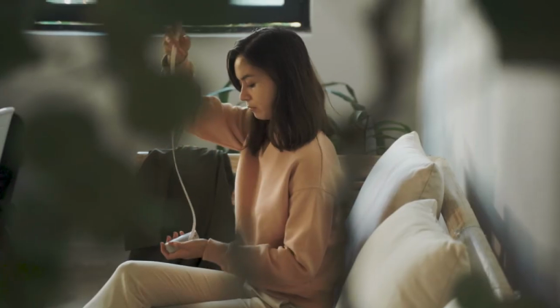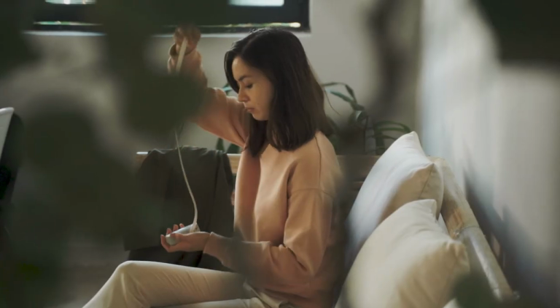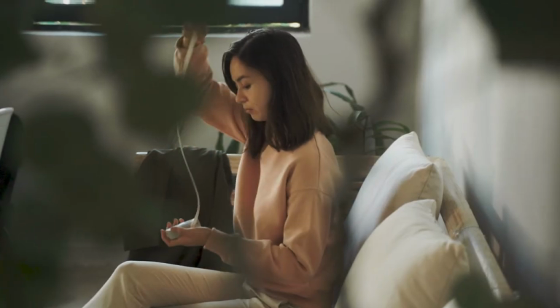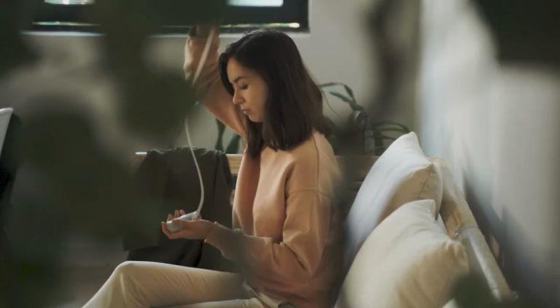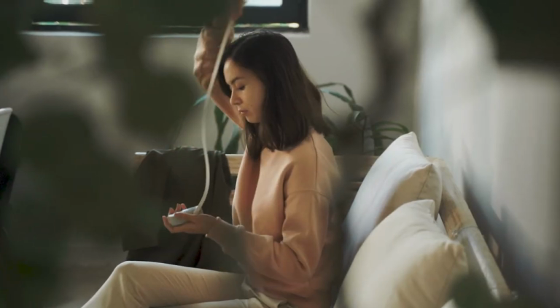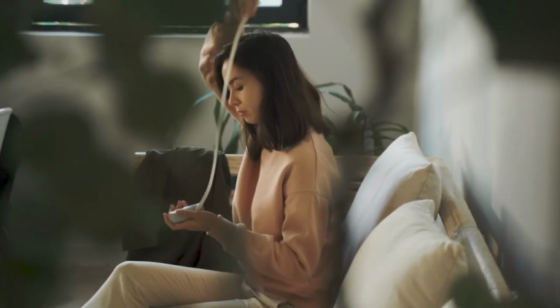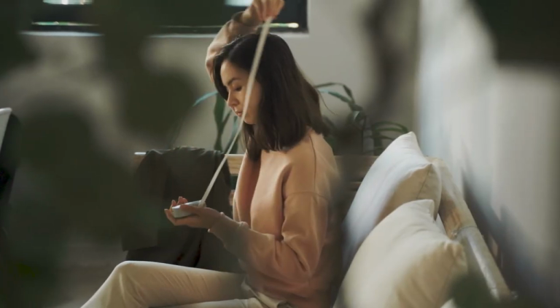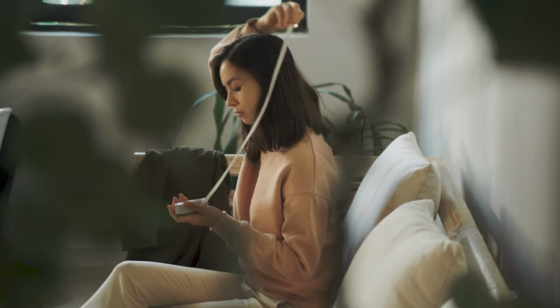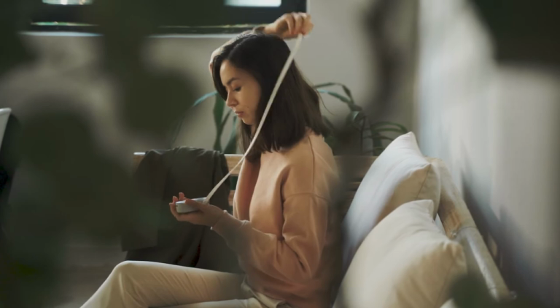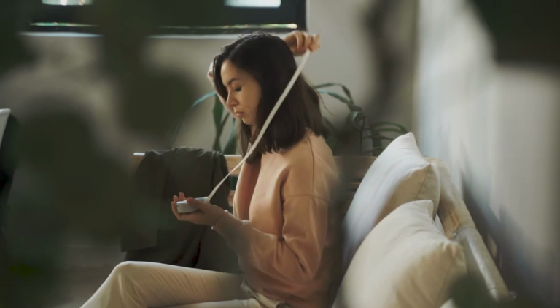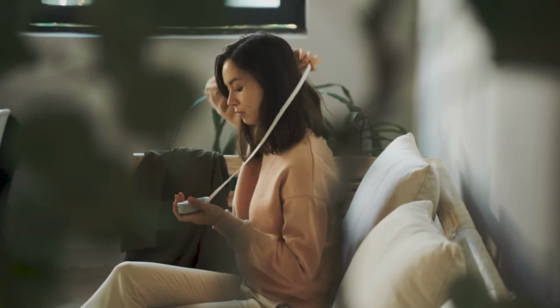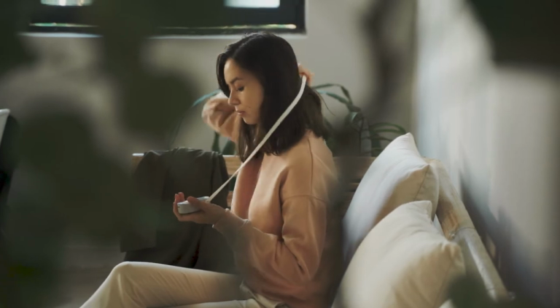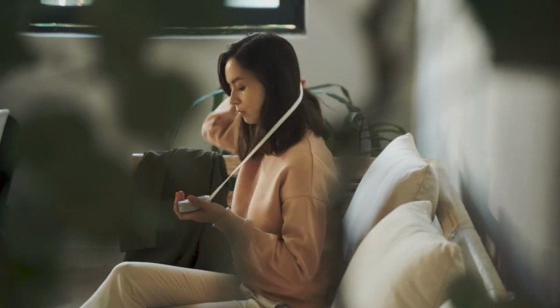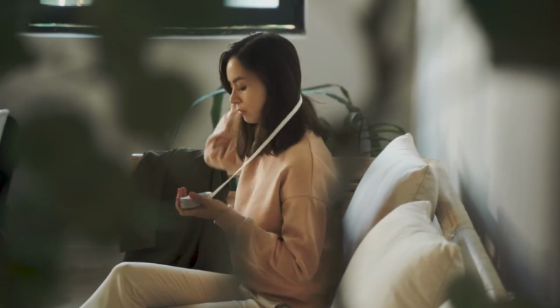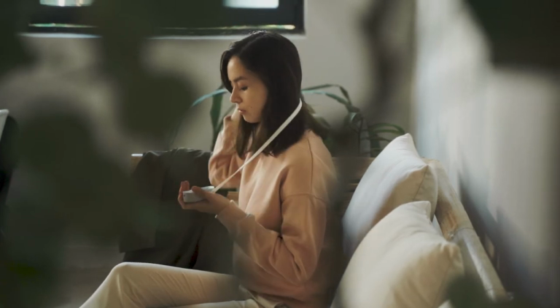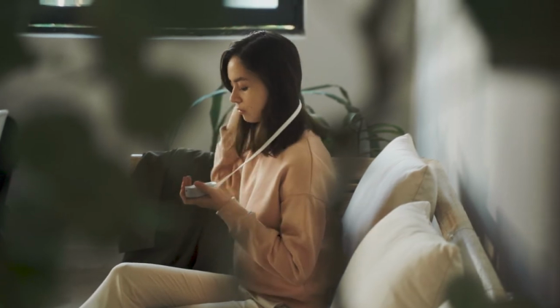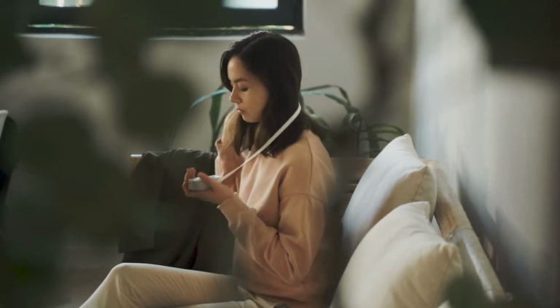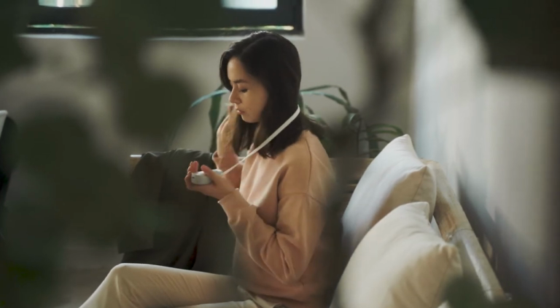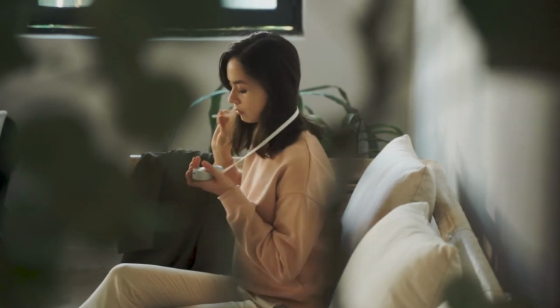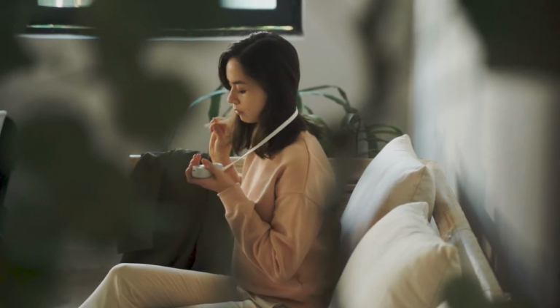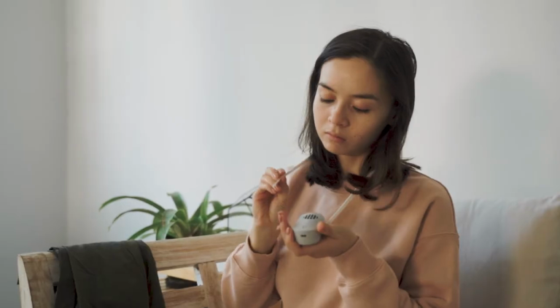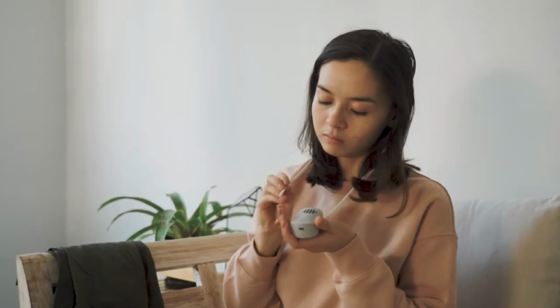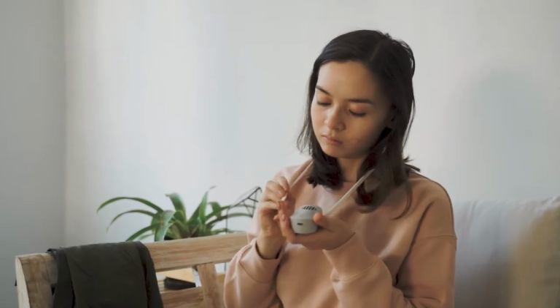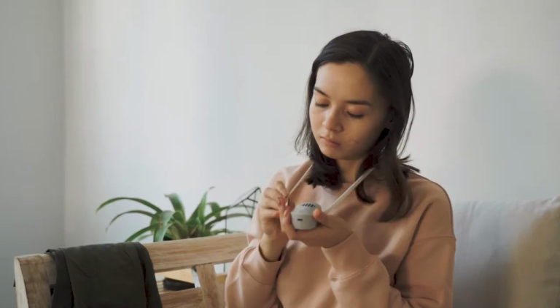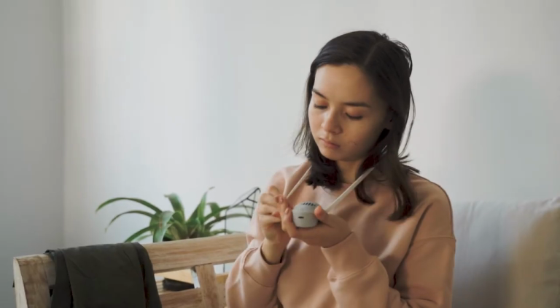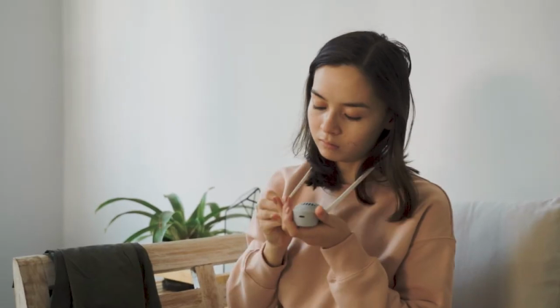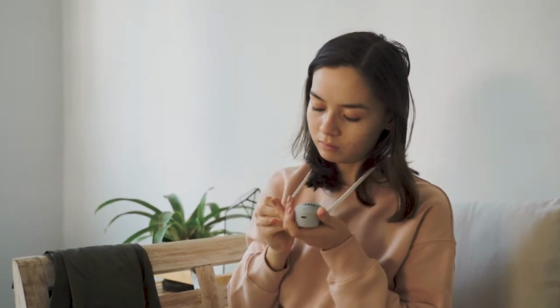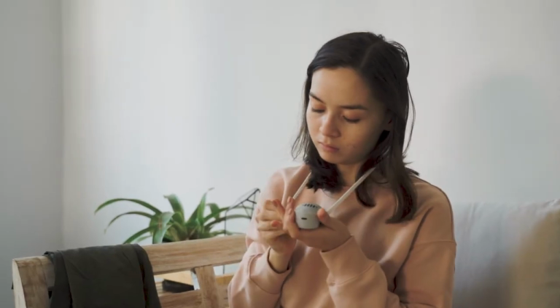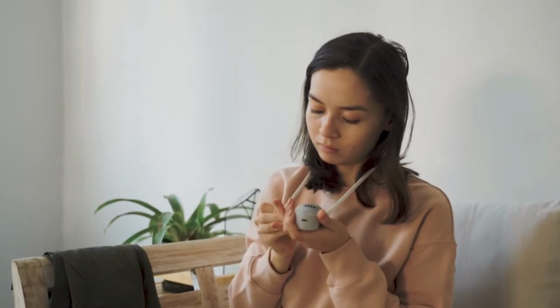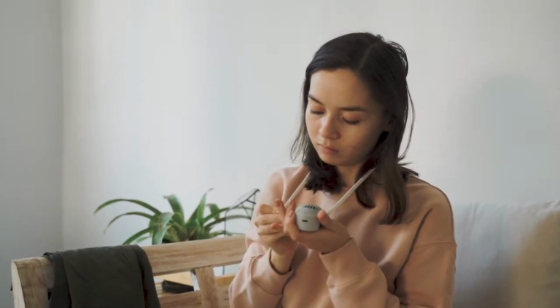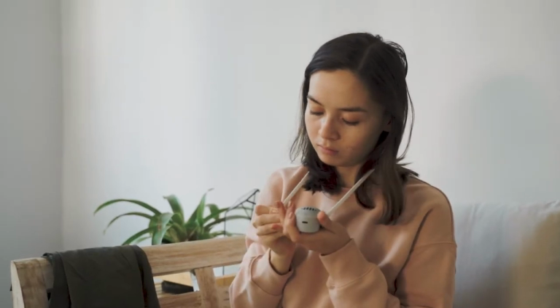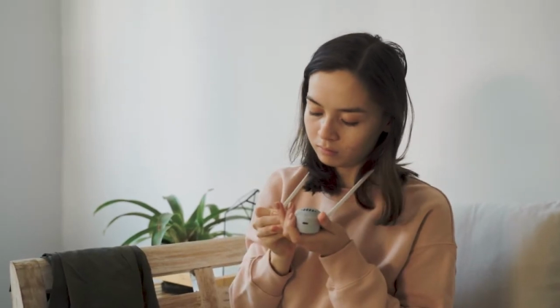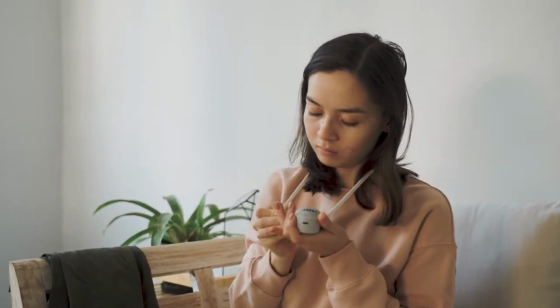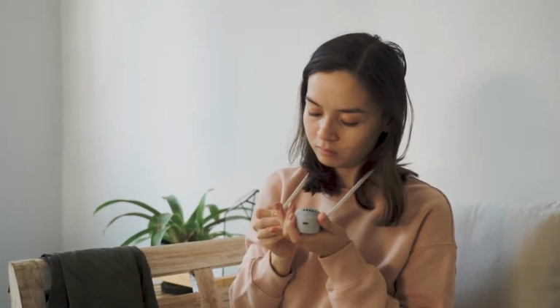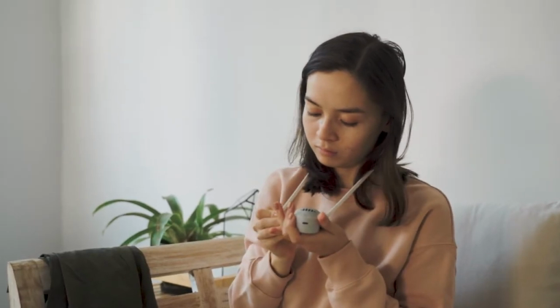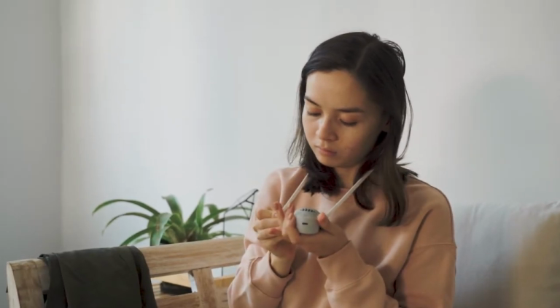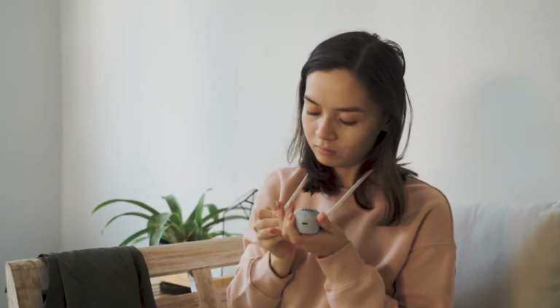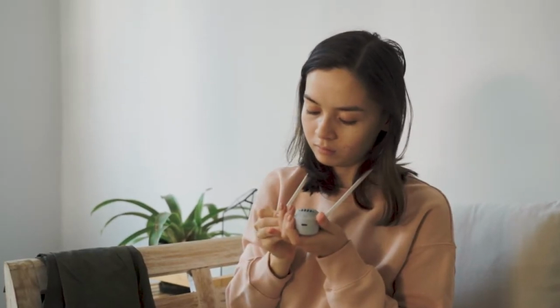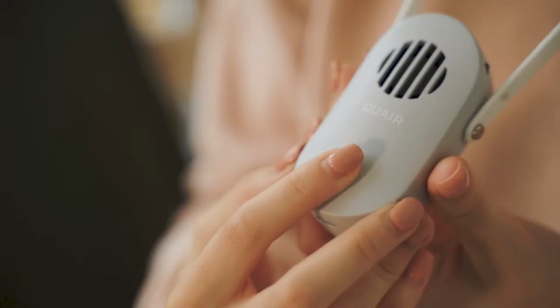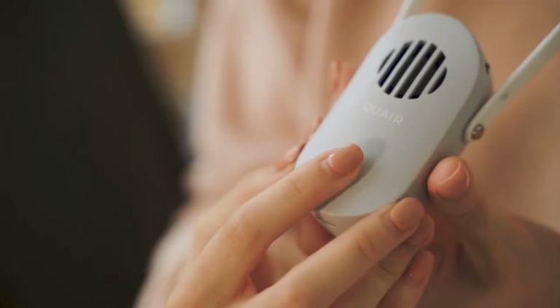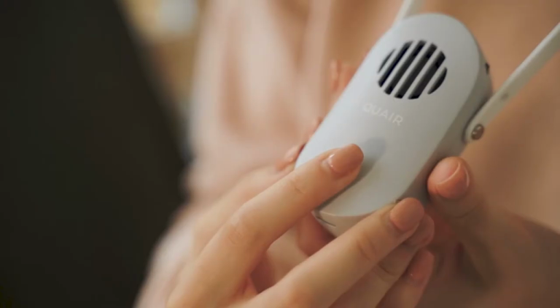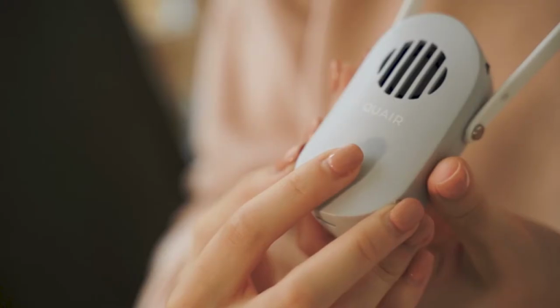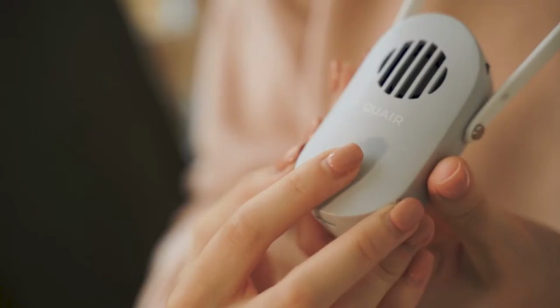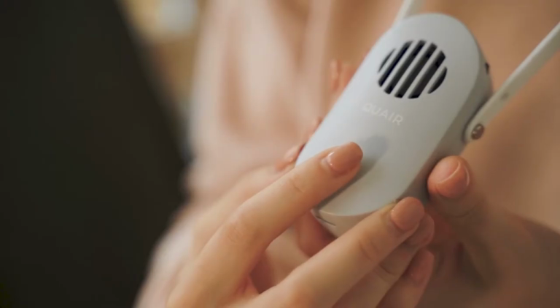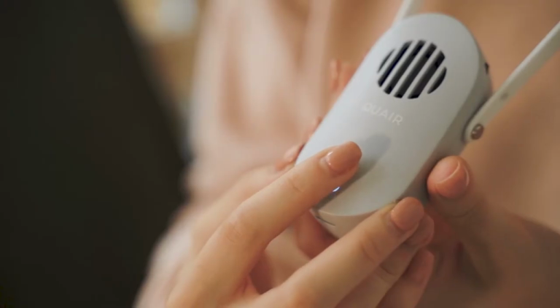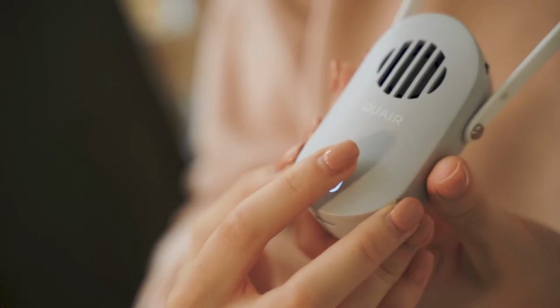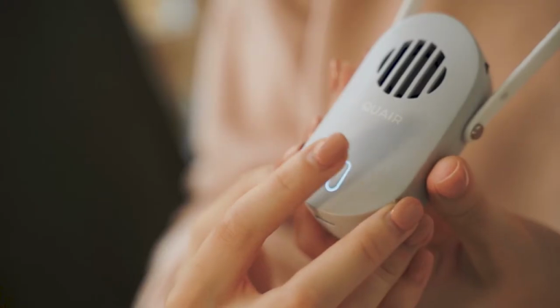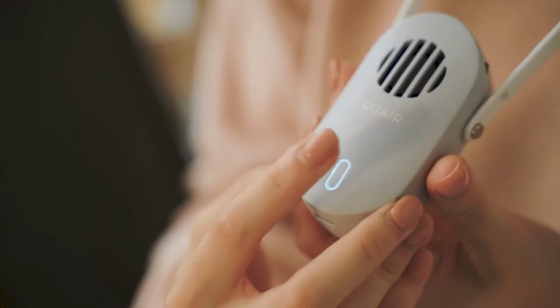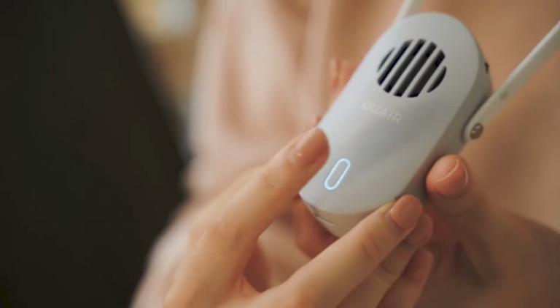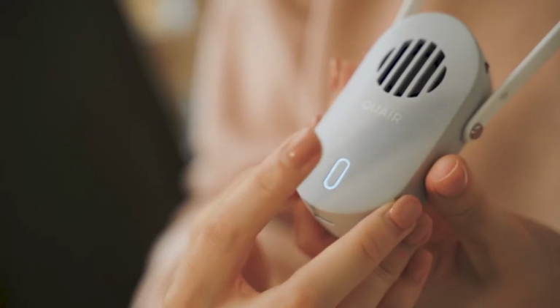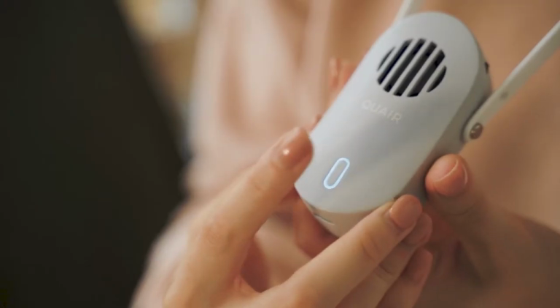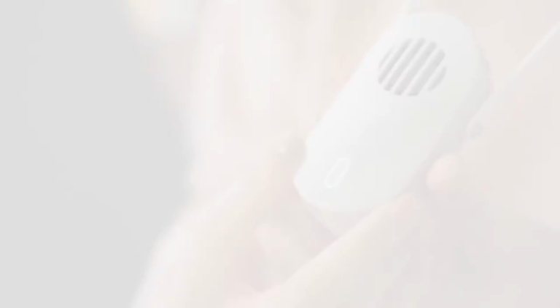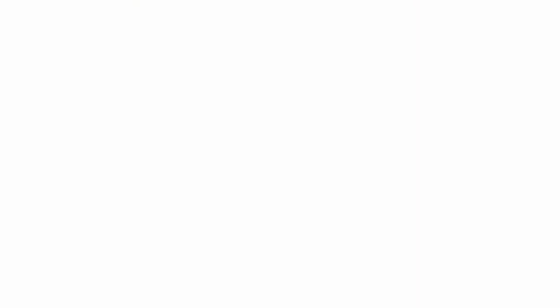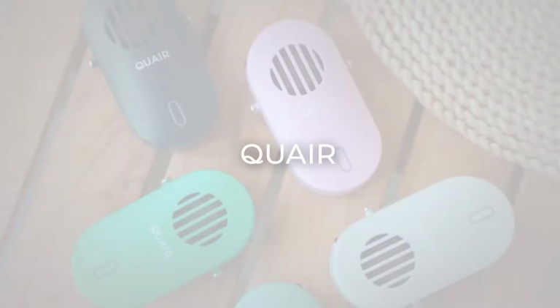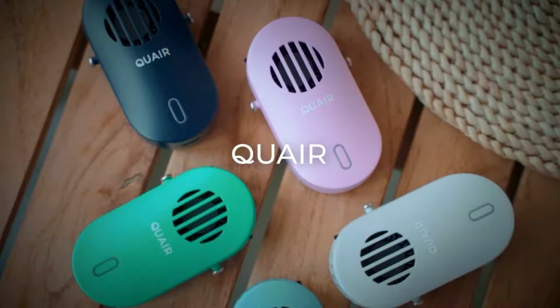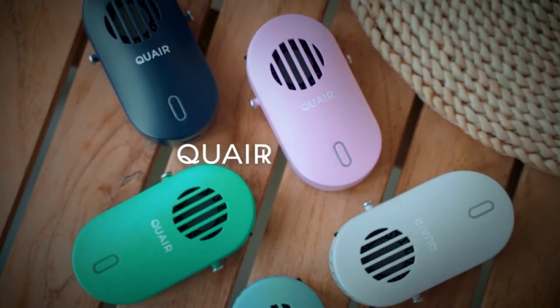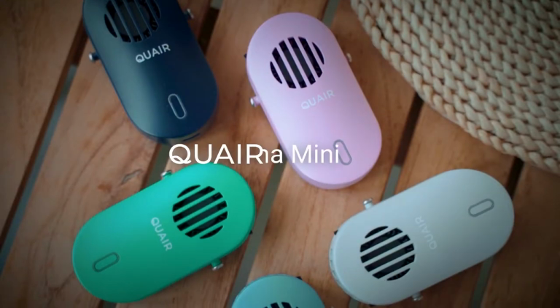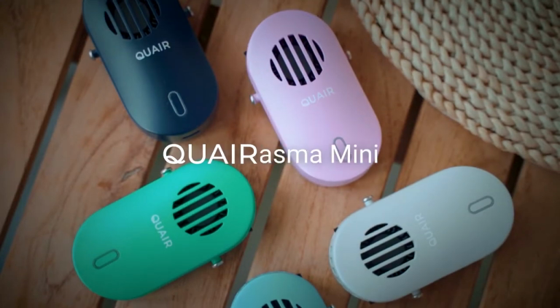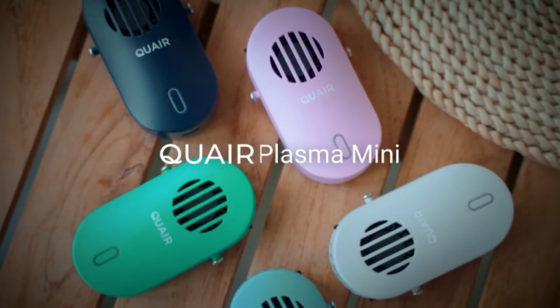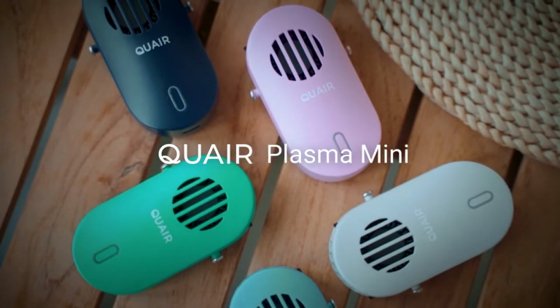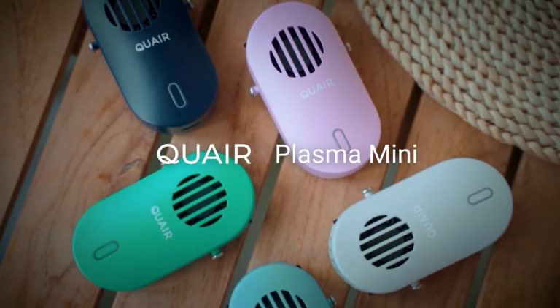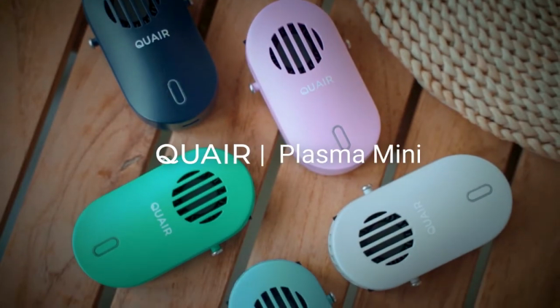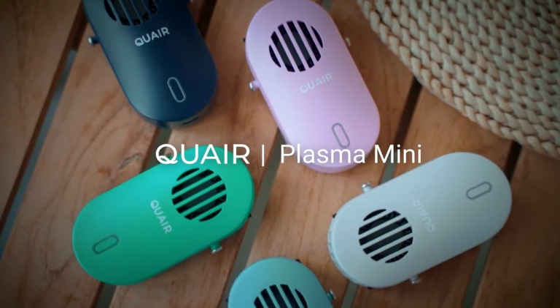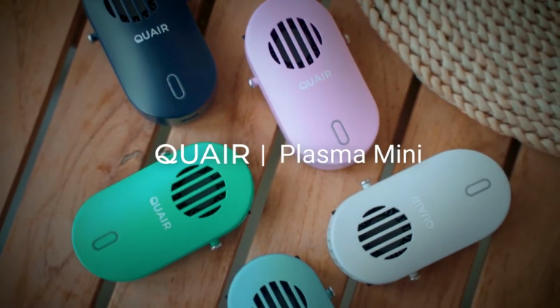Introducing the first portable air purifier that doesn't sacrifice effectiveness for portability — Quare Plasma Mini.